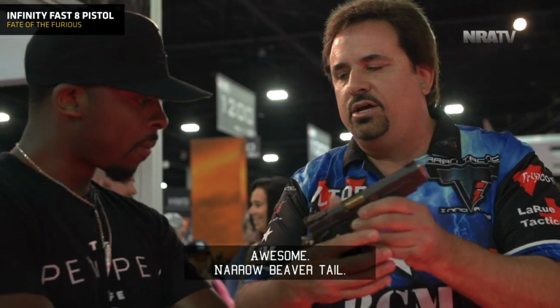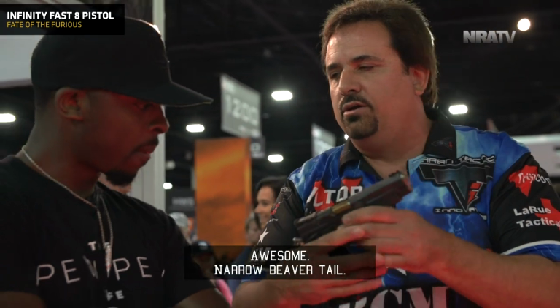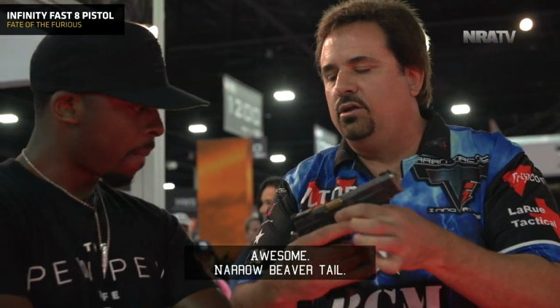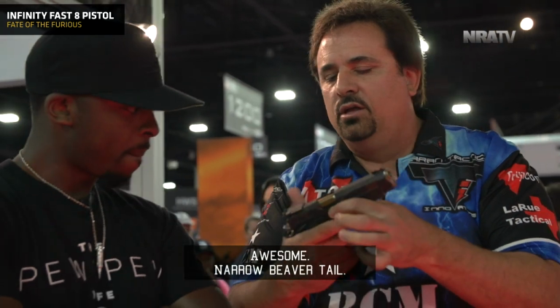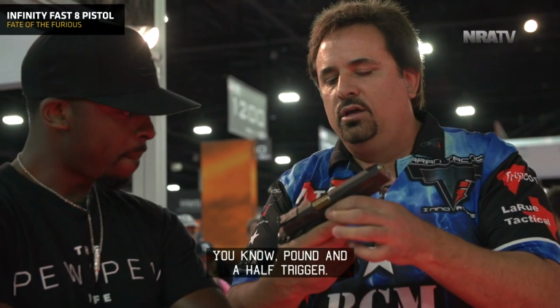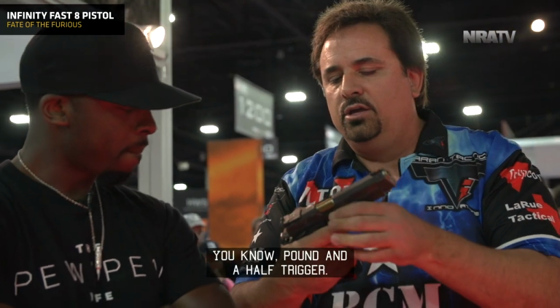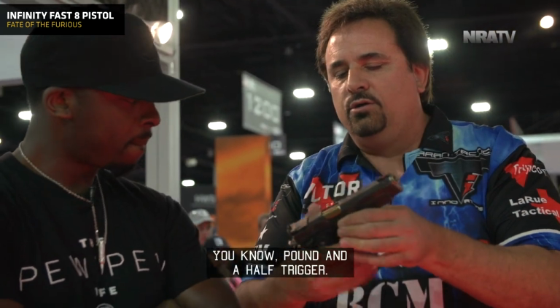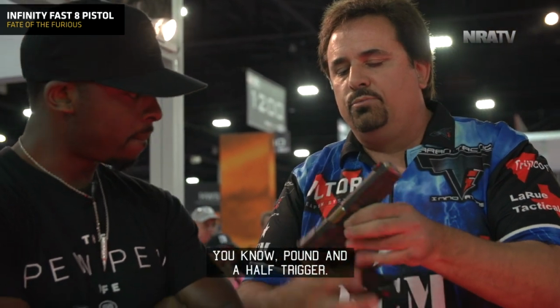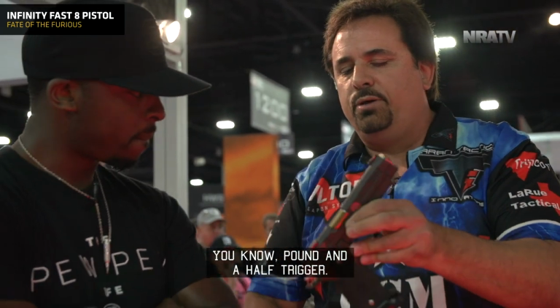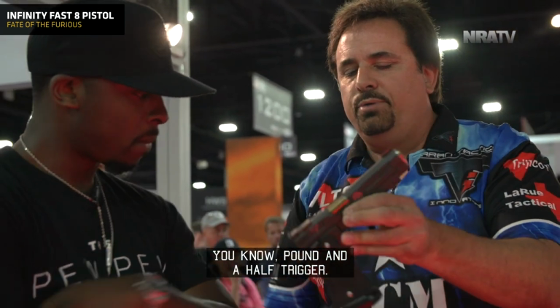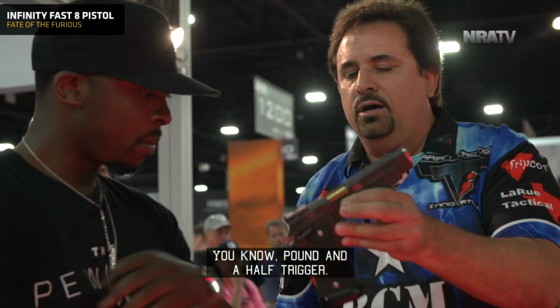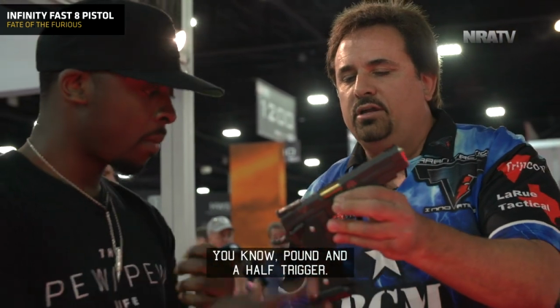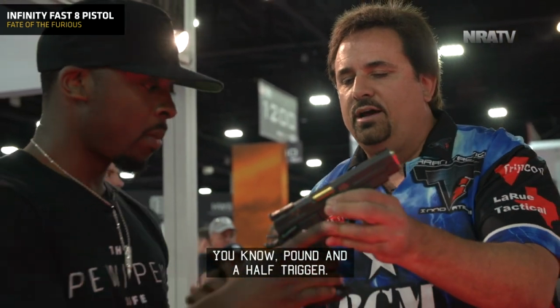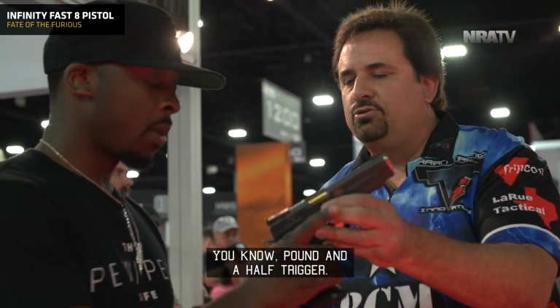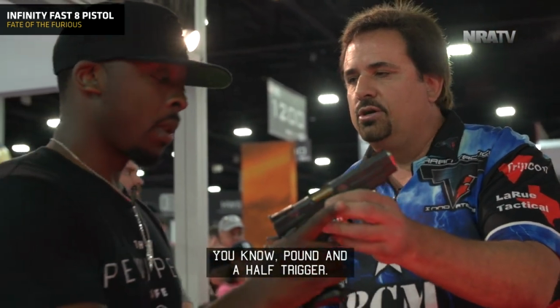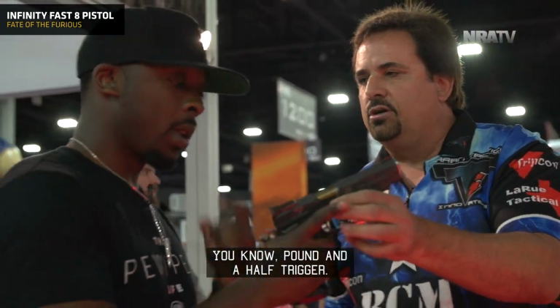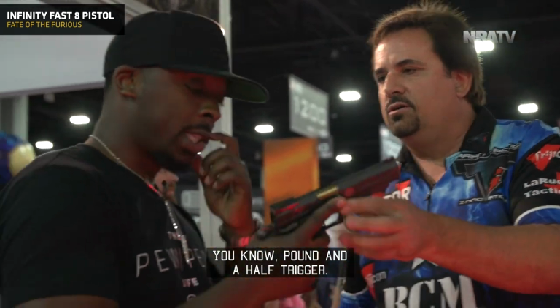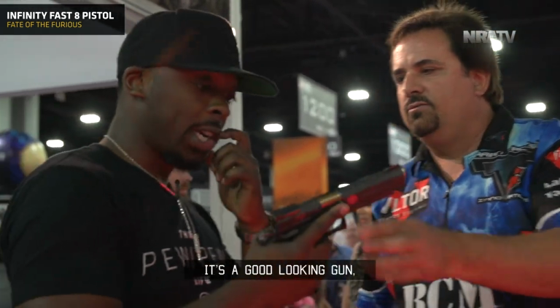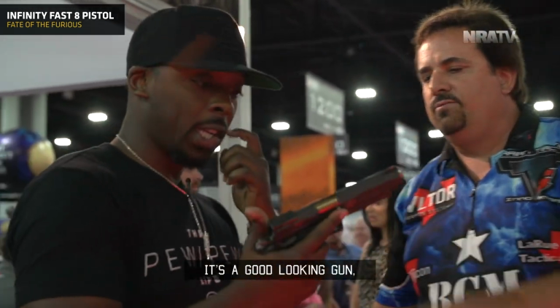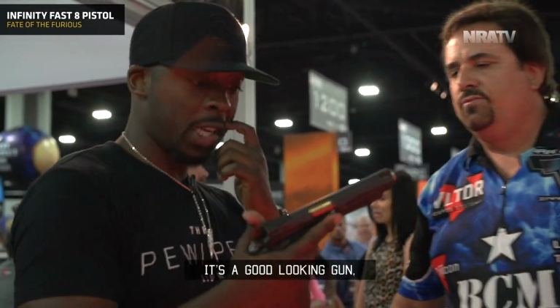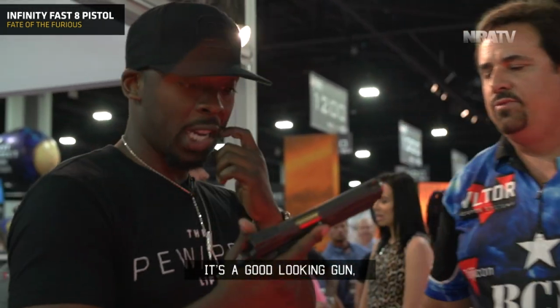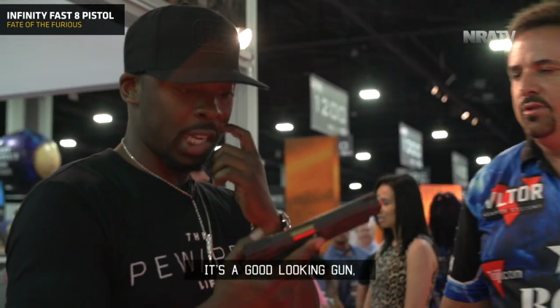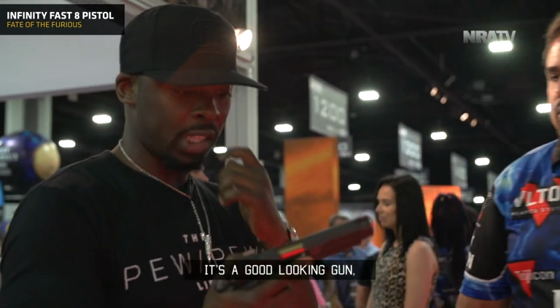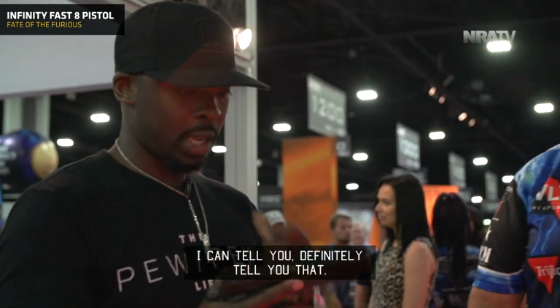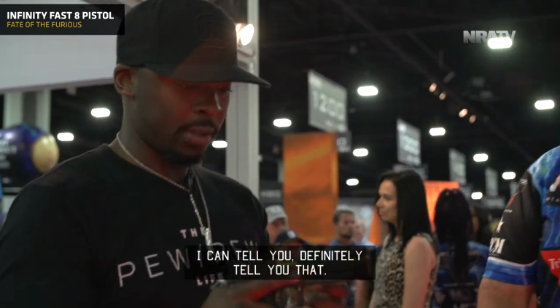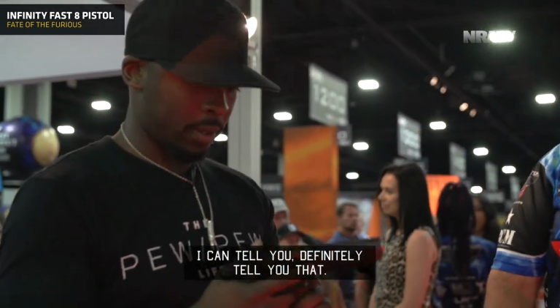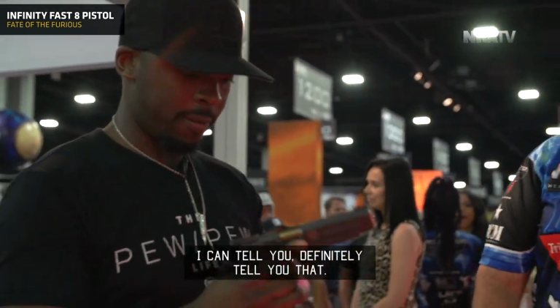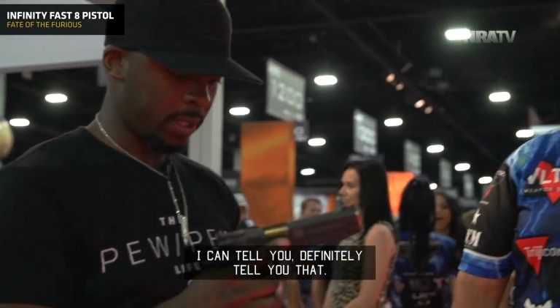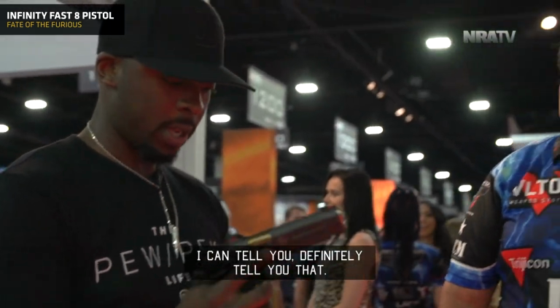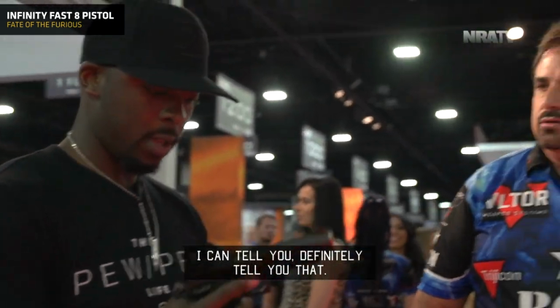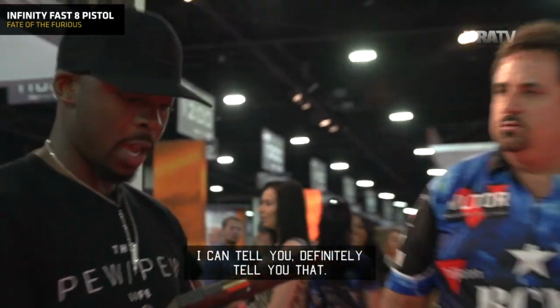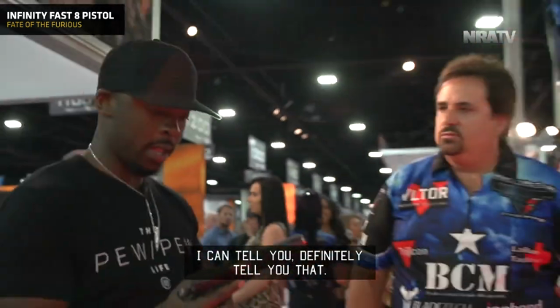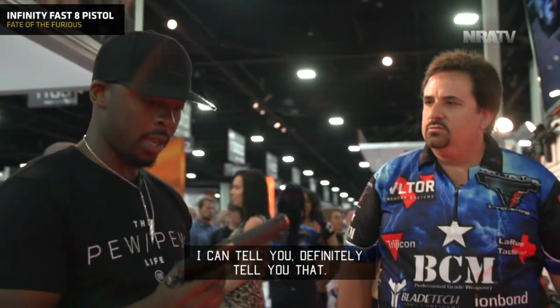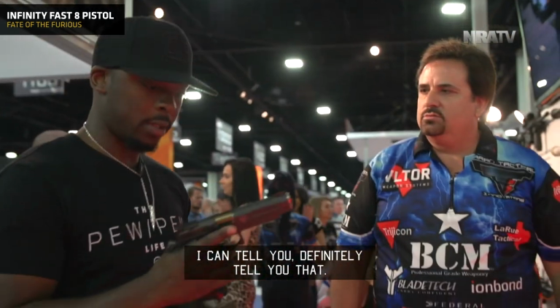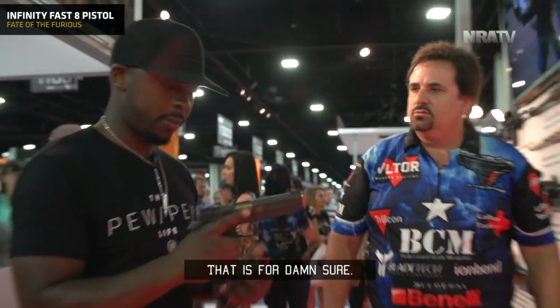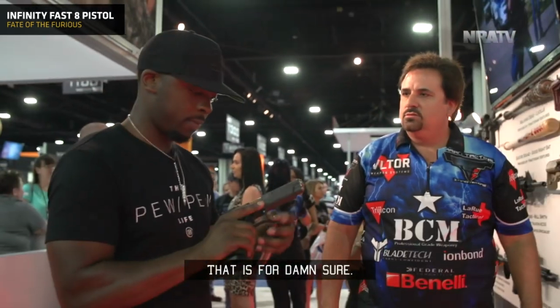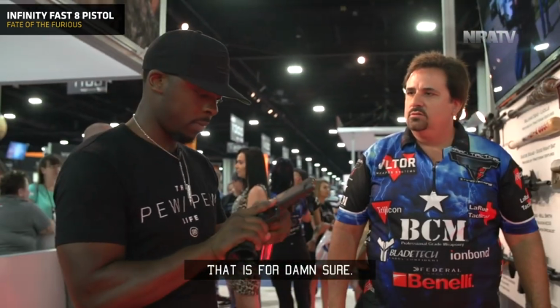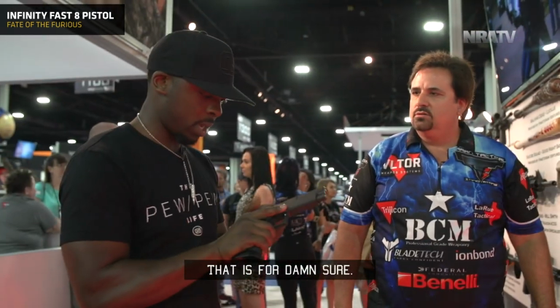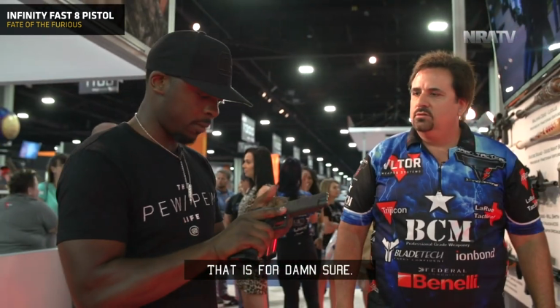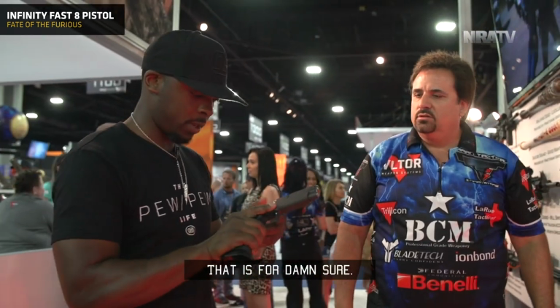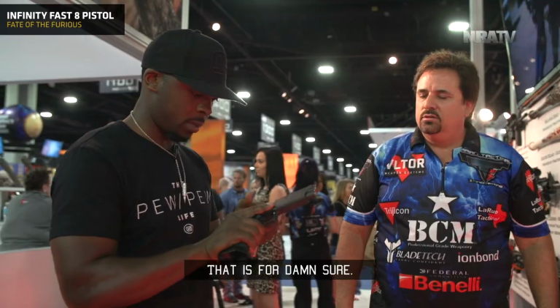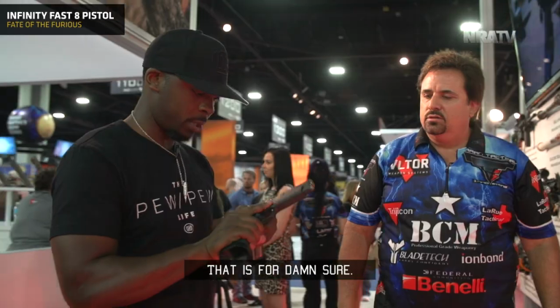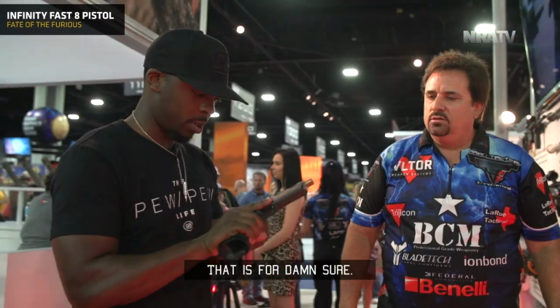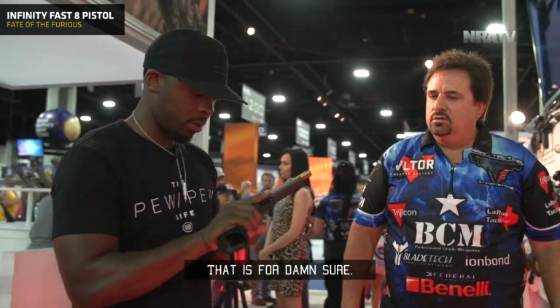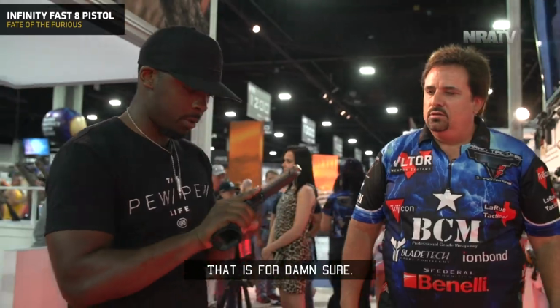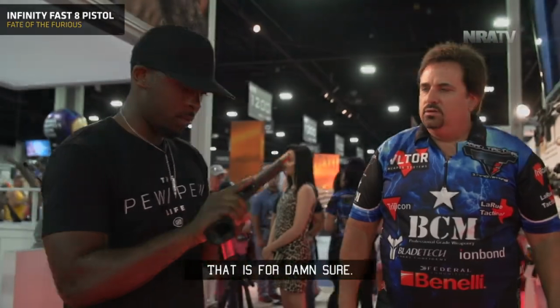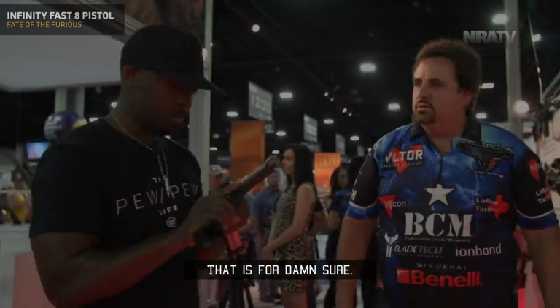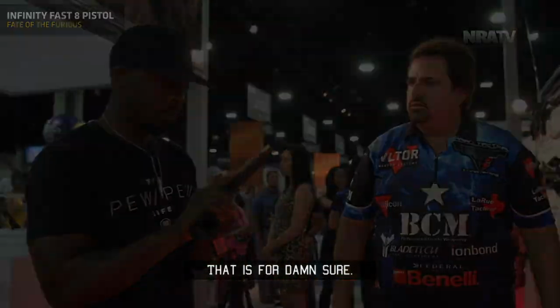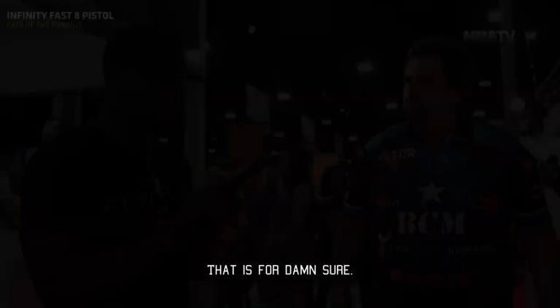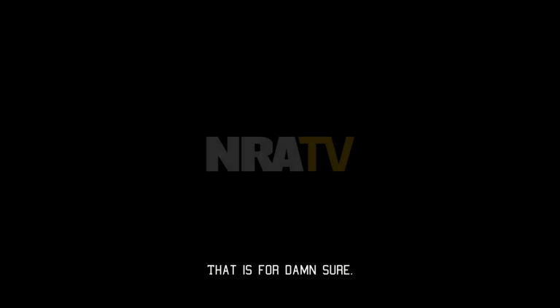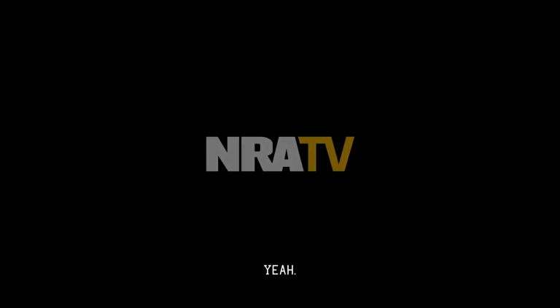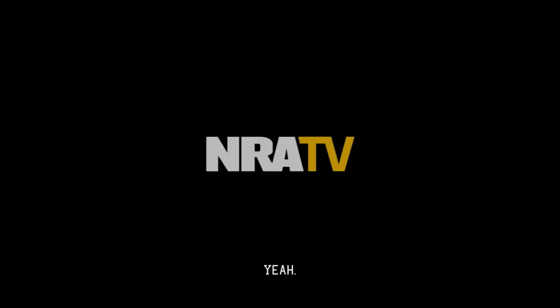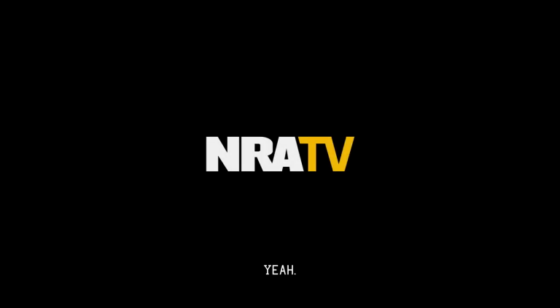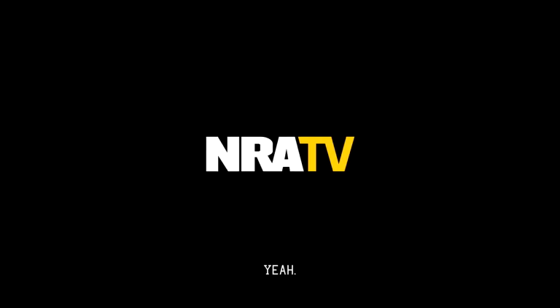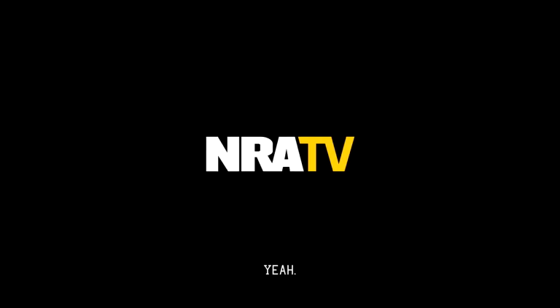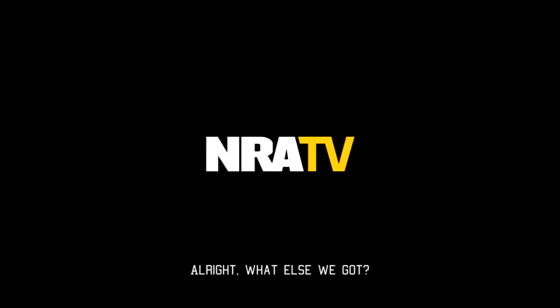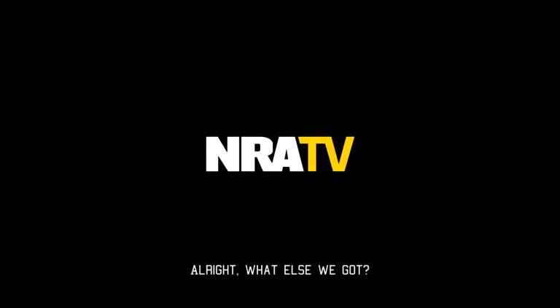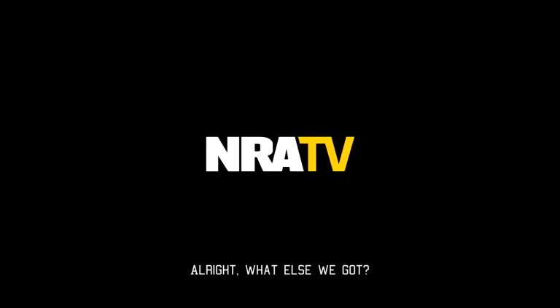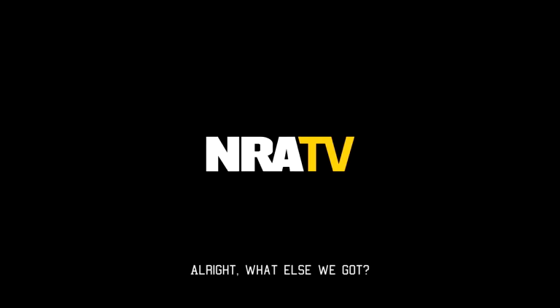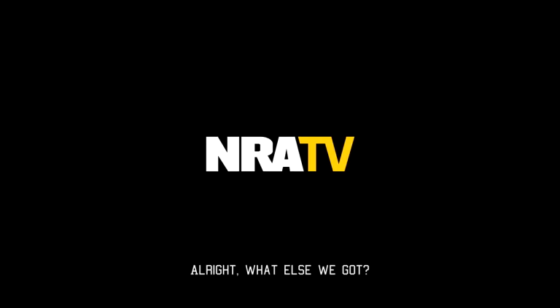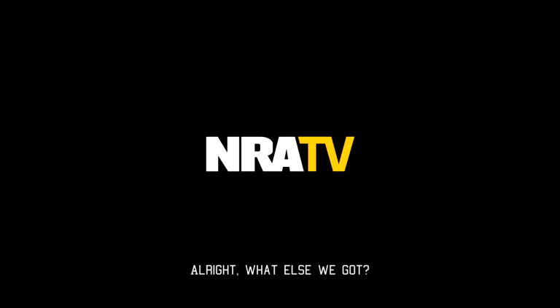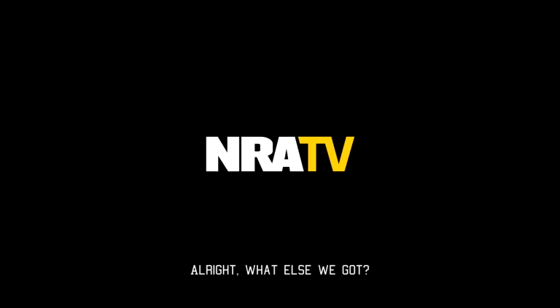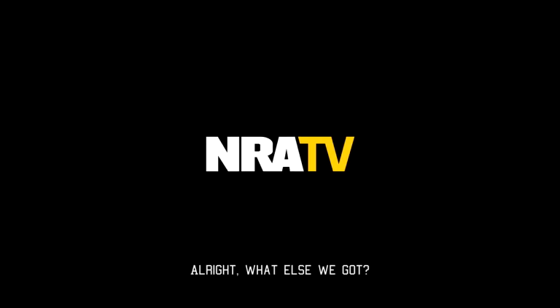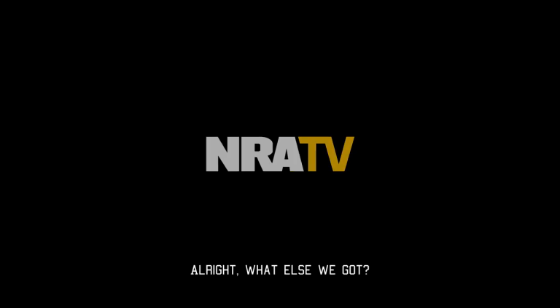Narrow beaver tail, pound-and-a-half trigger. It's a good-looking gun, I can definitely tell you that for damn sure. All right, what else we got?